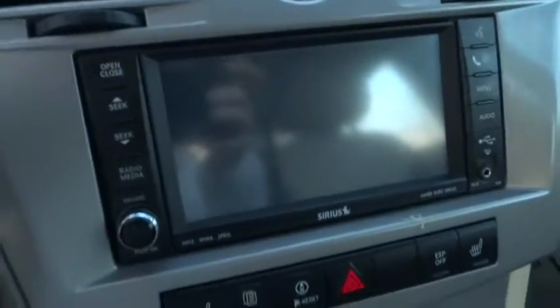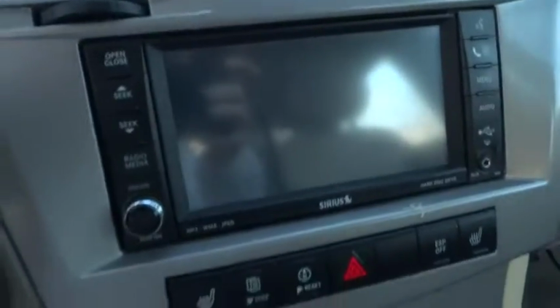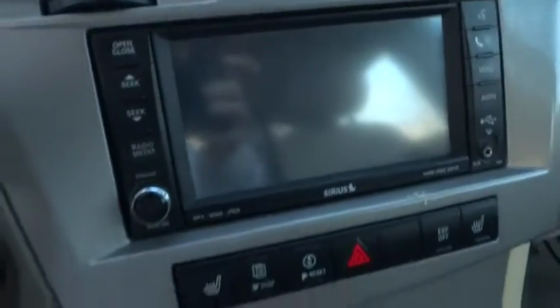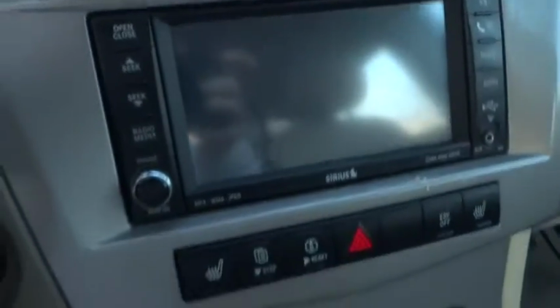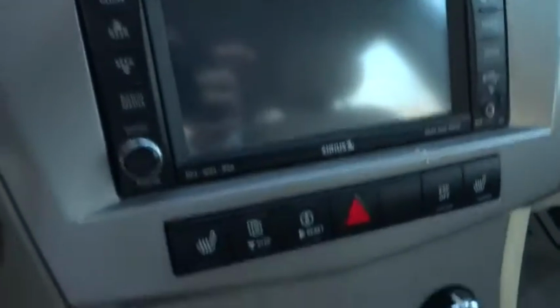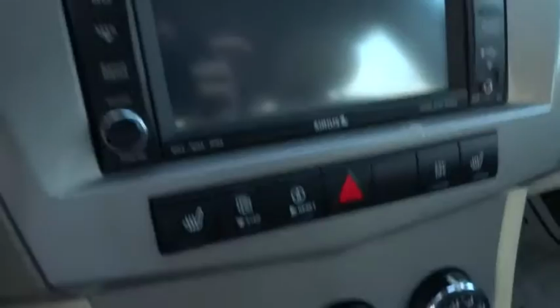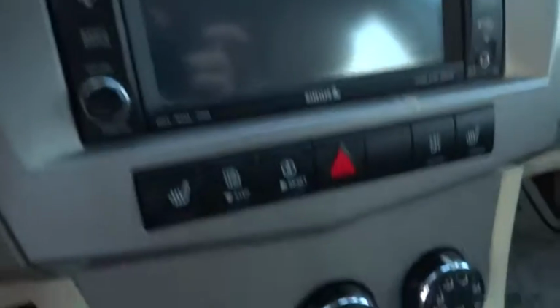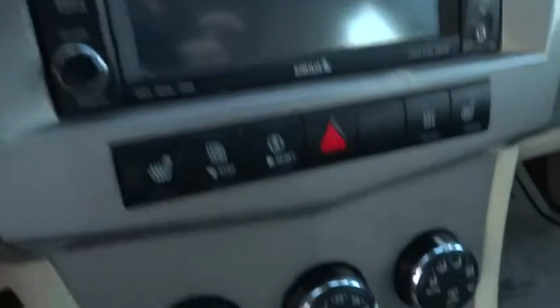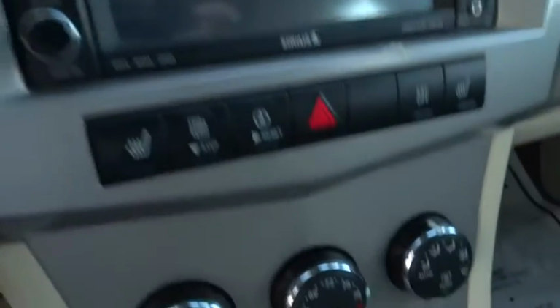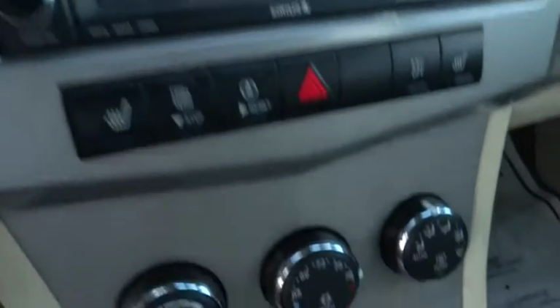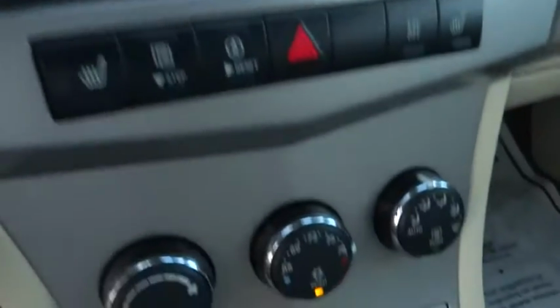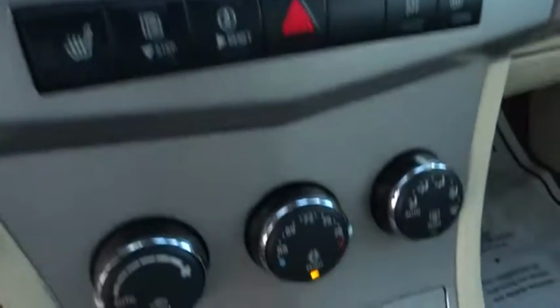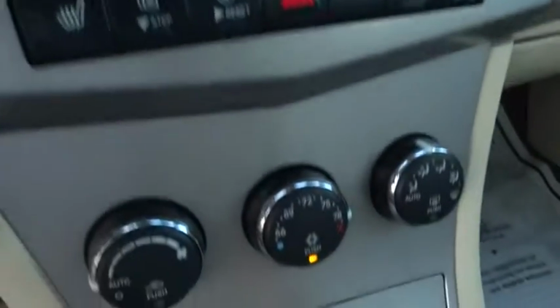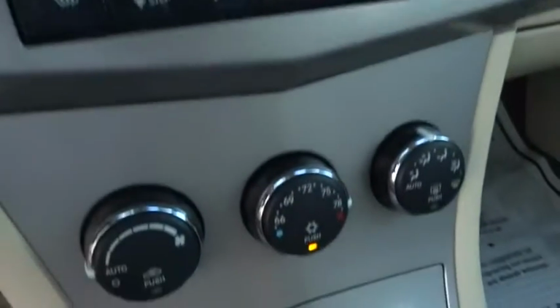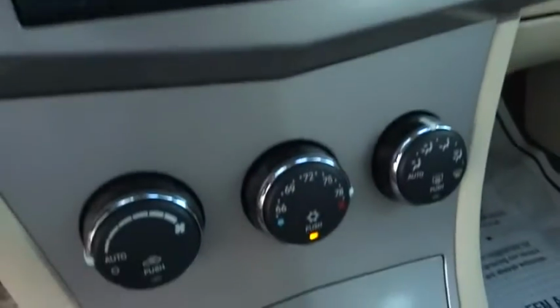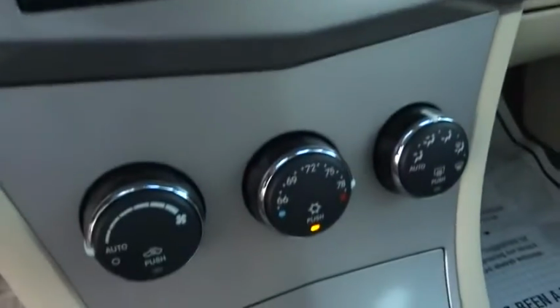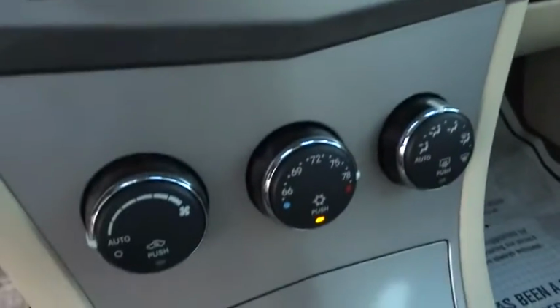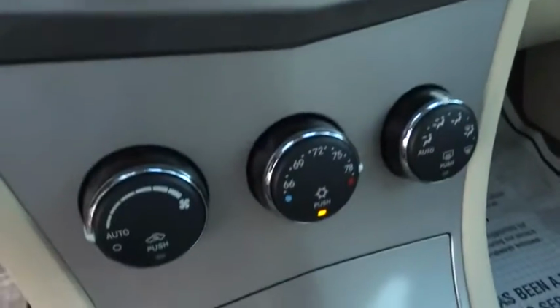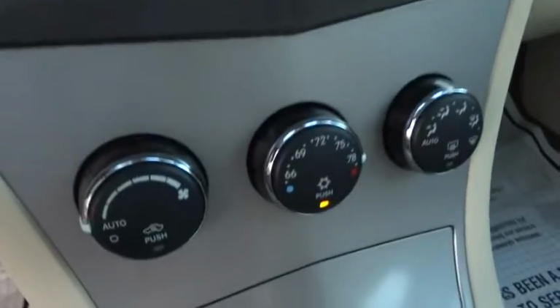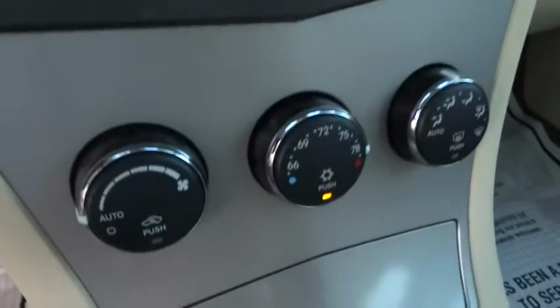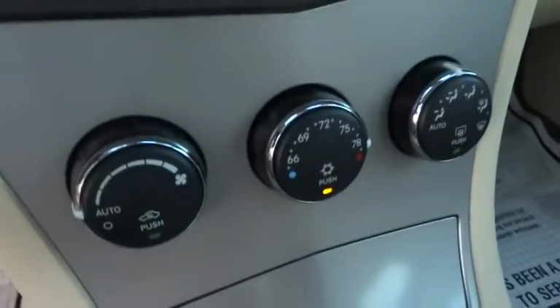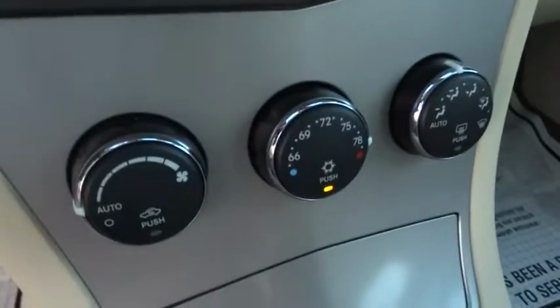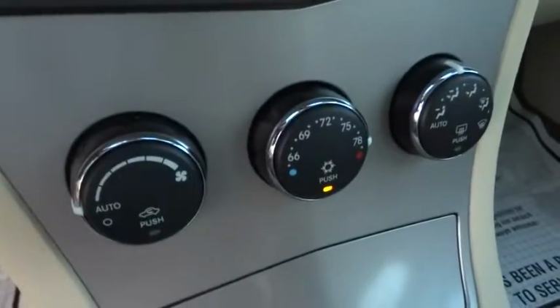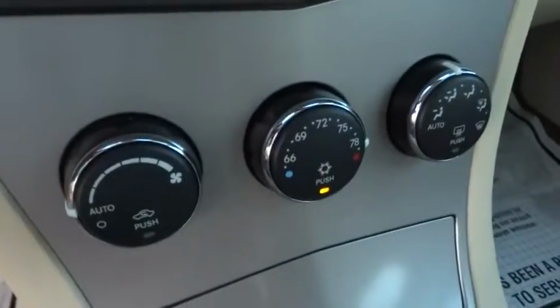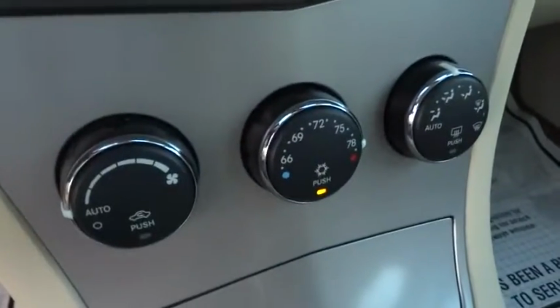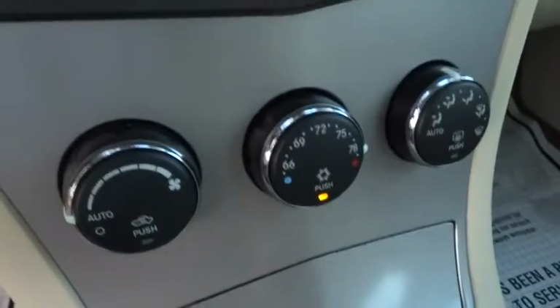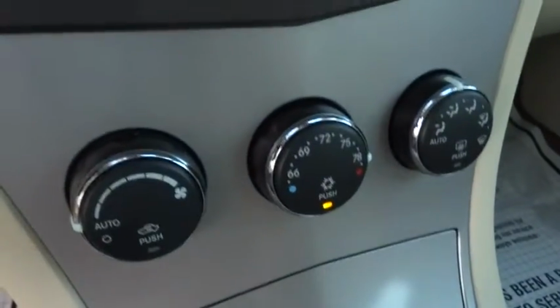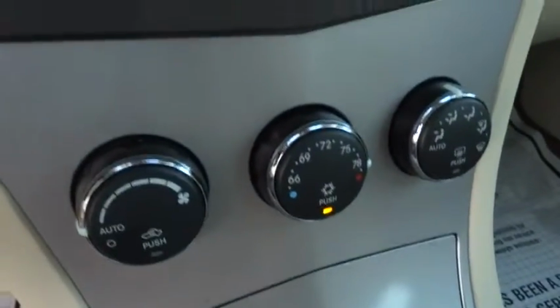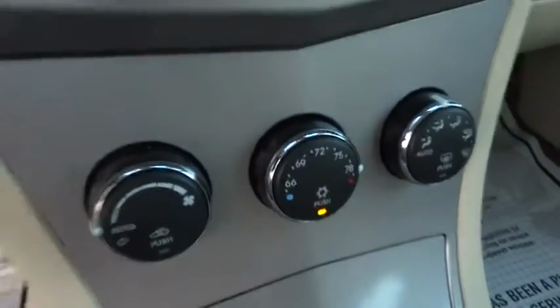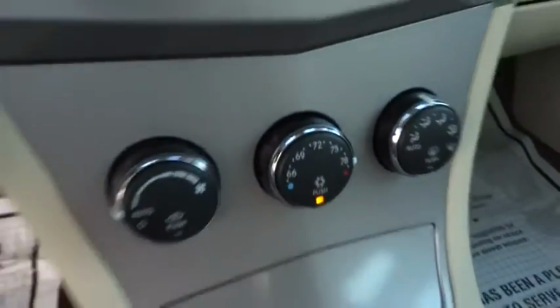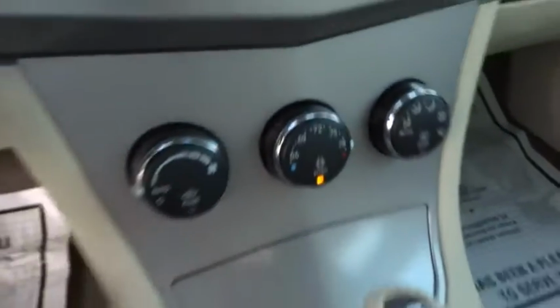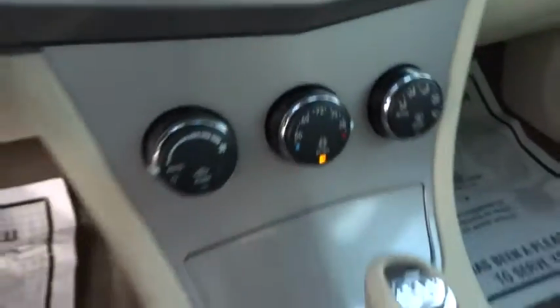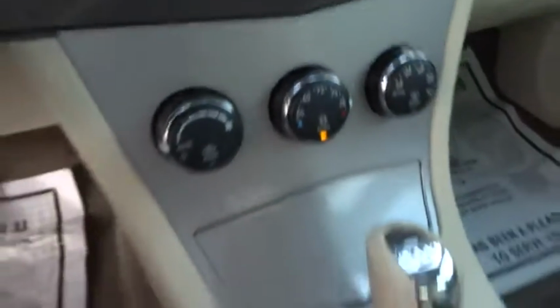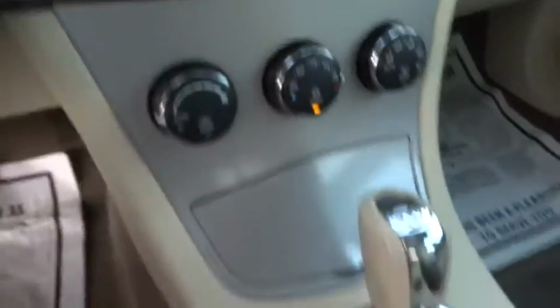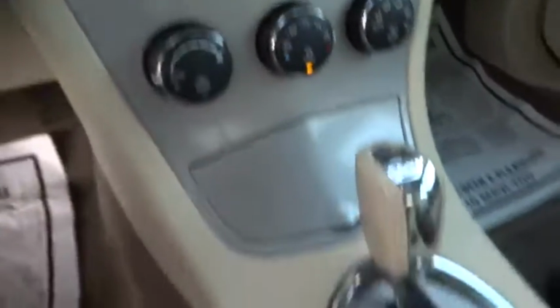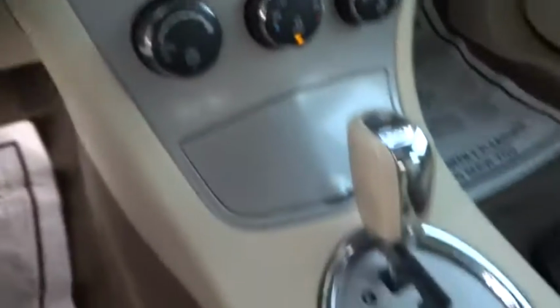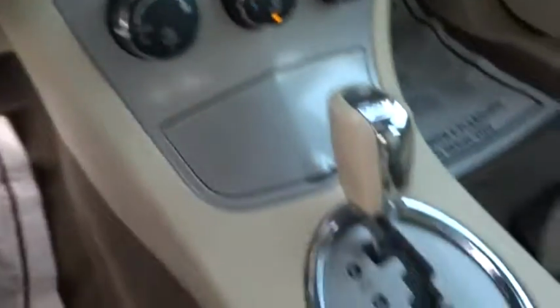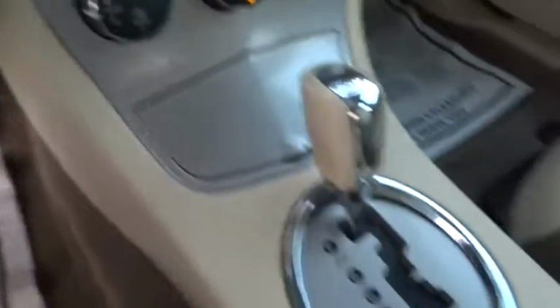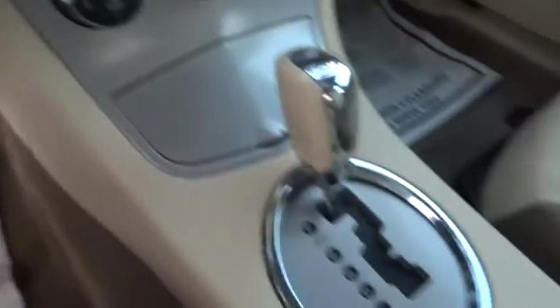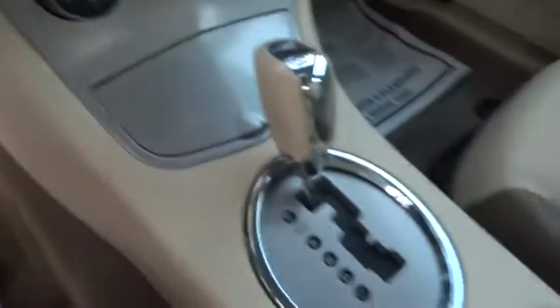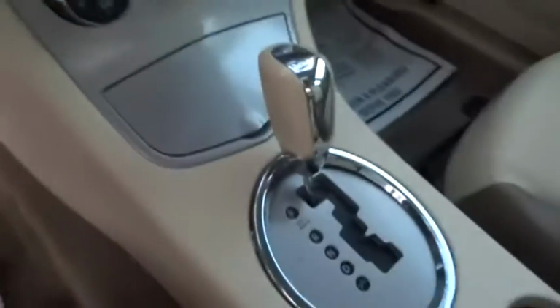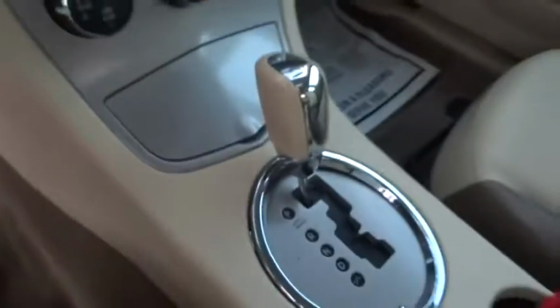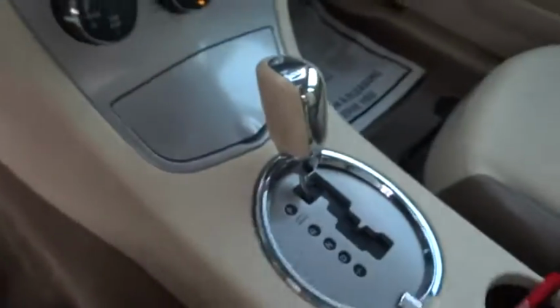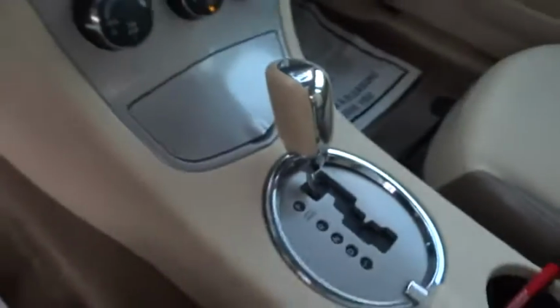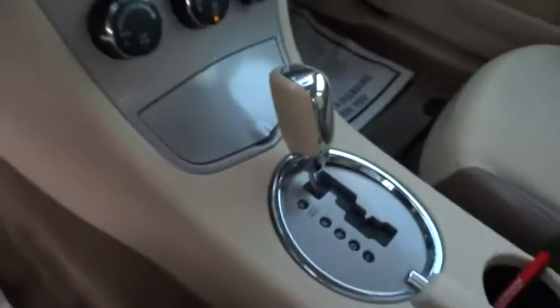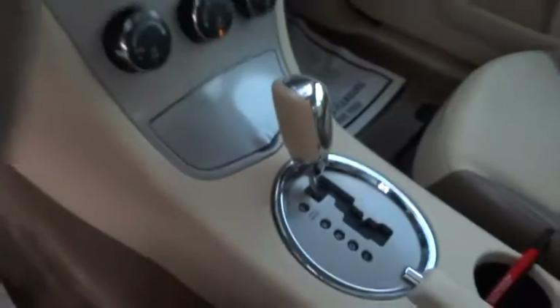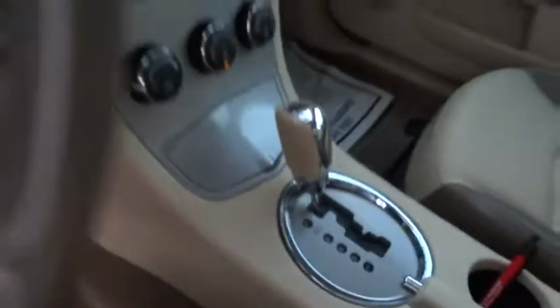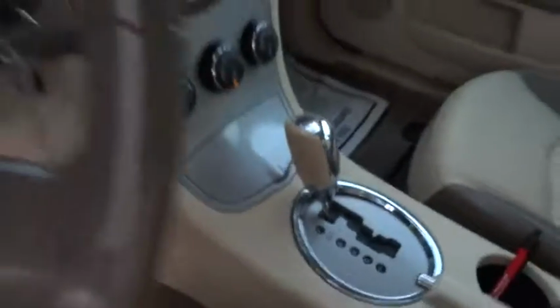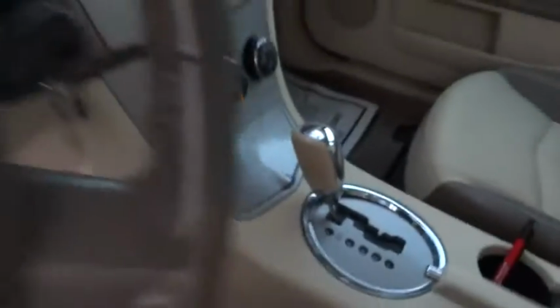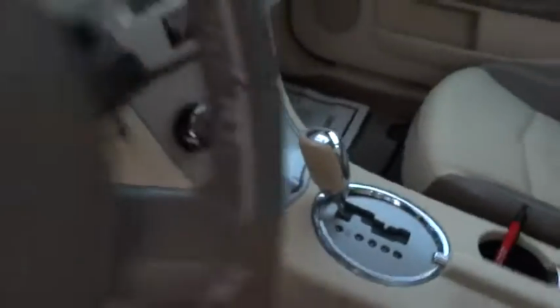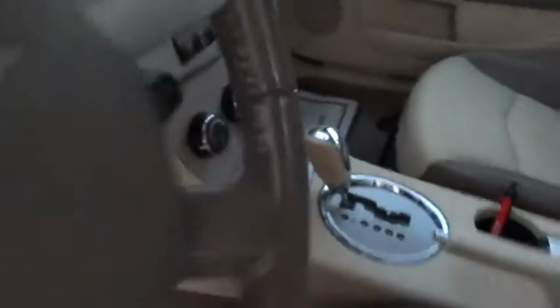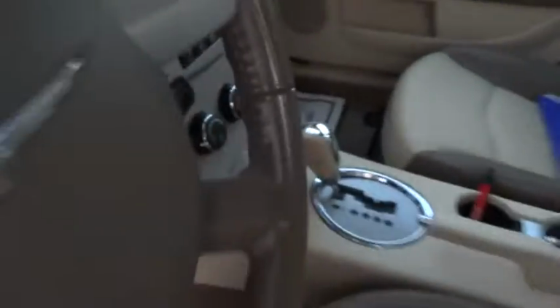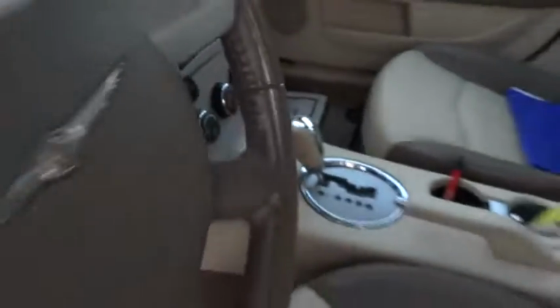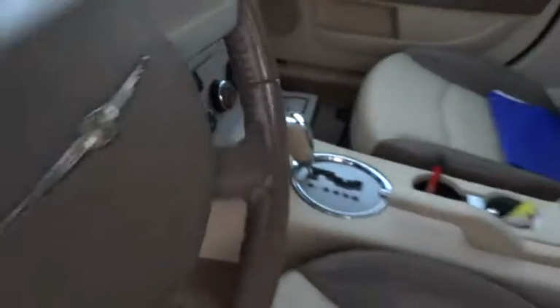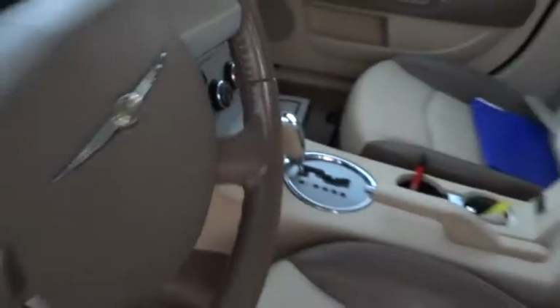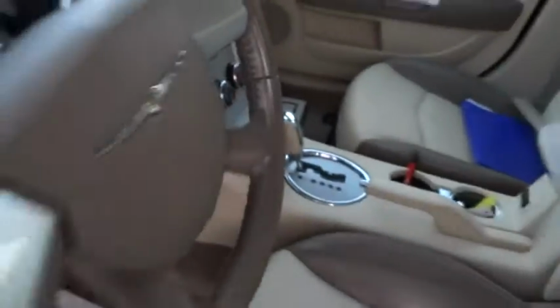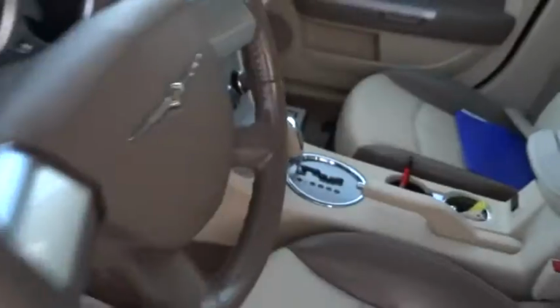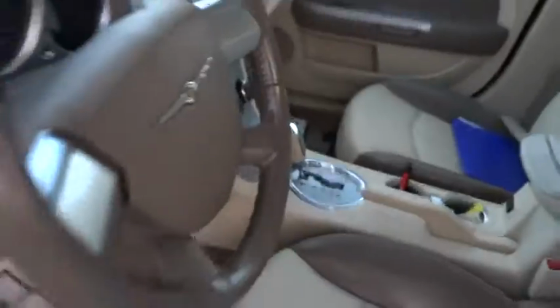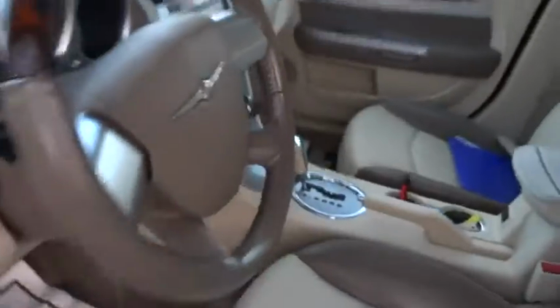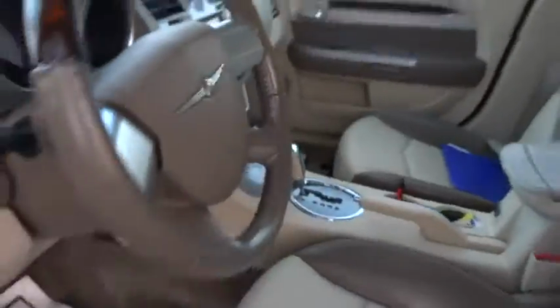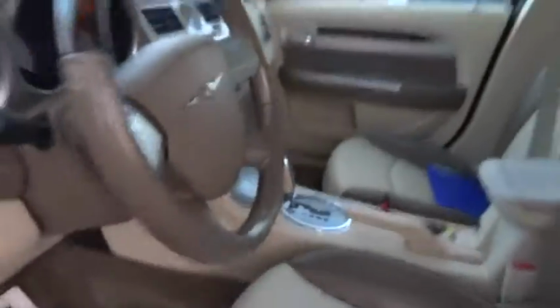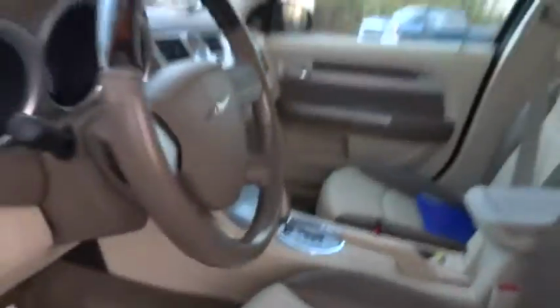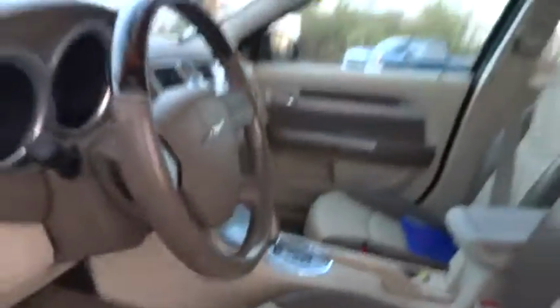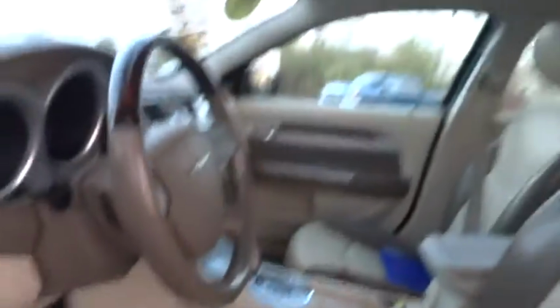Universal garage door opener, climate control, premium sound system, rear defrost, AM-FM stereo radio.